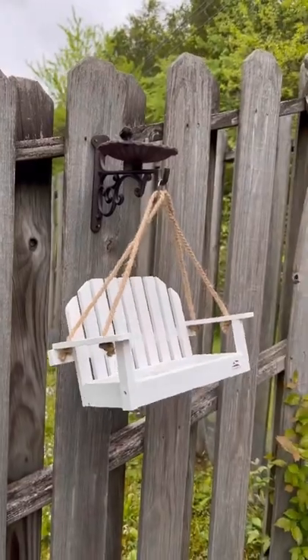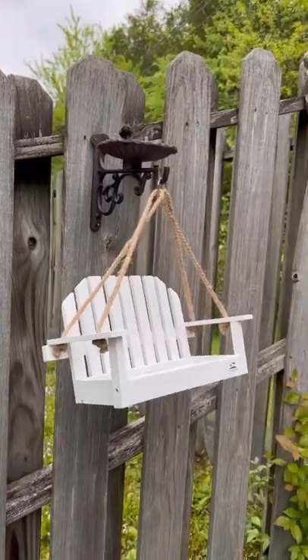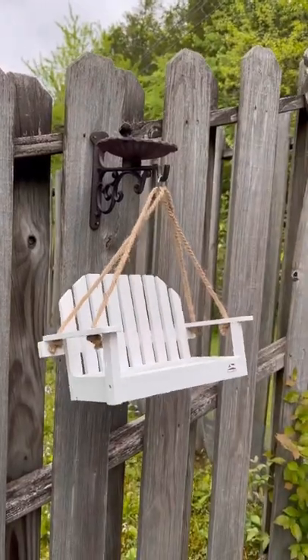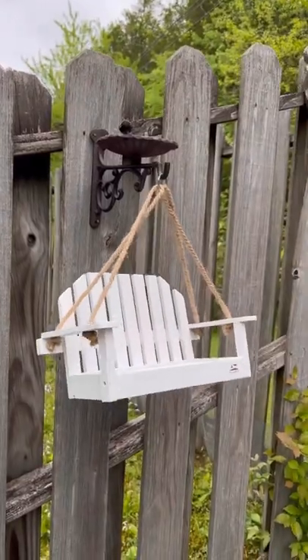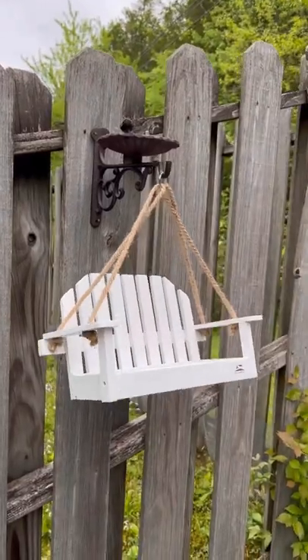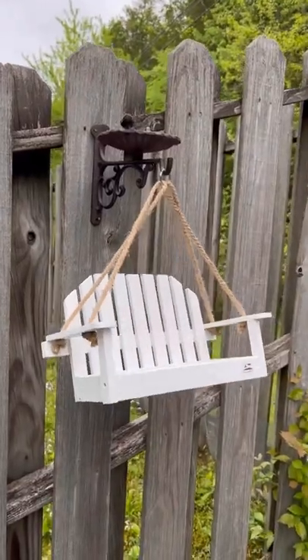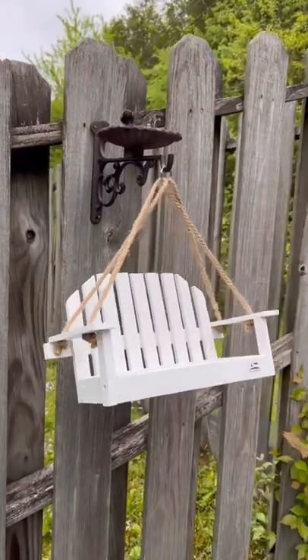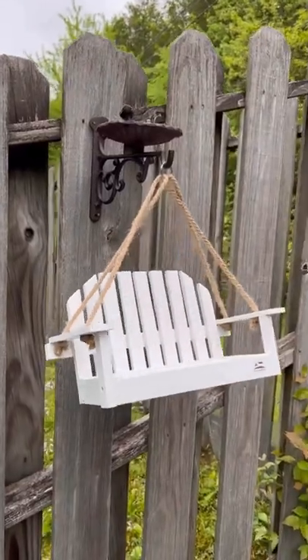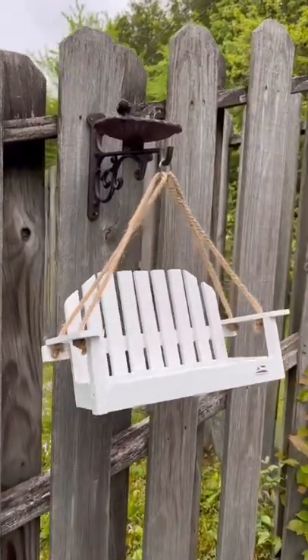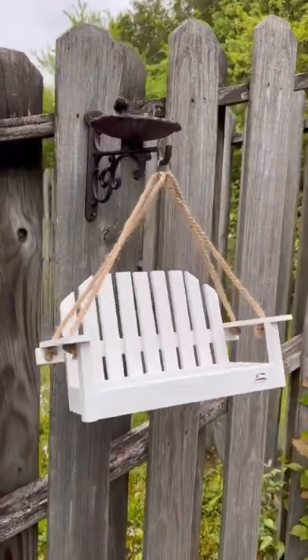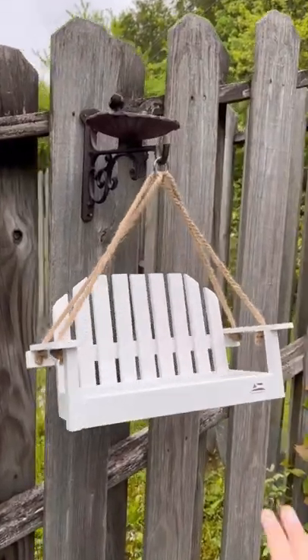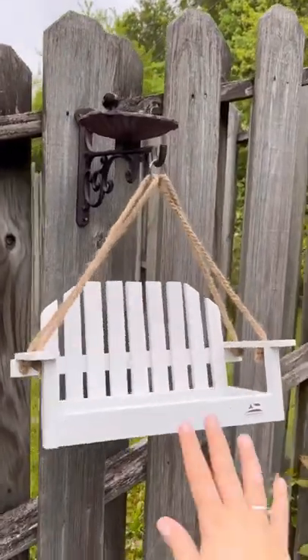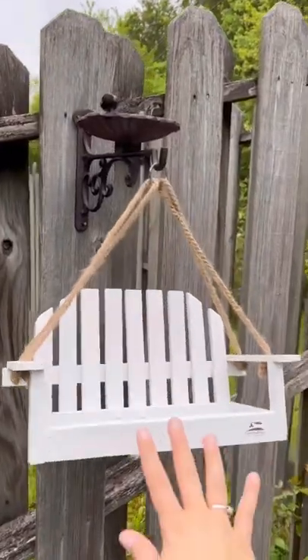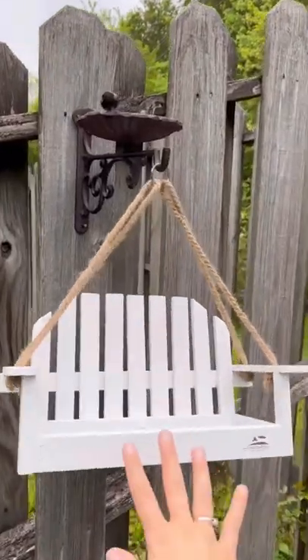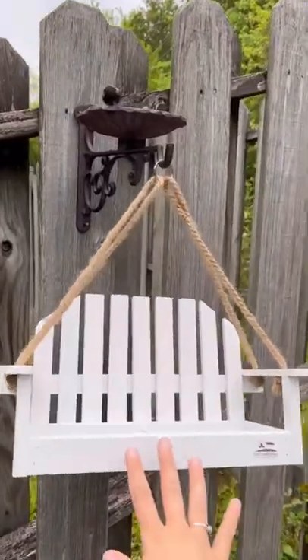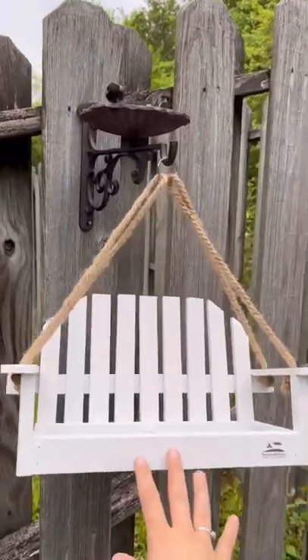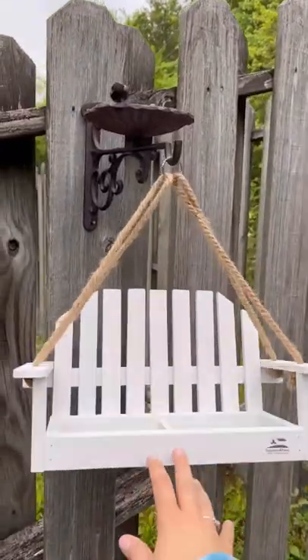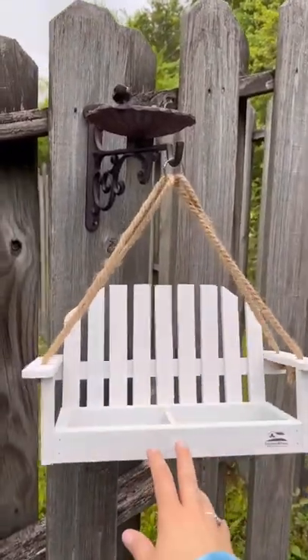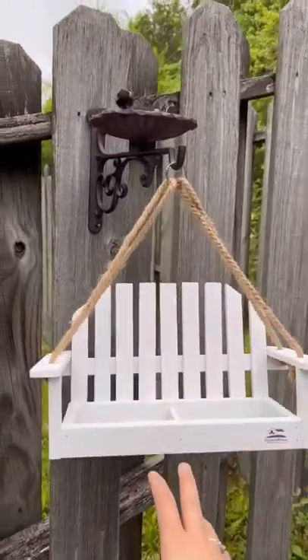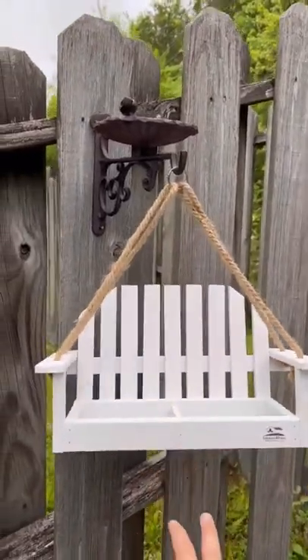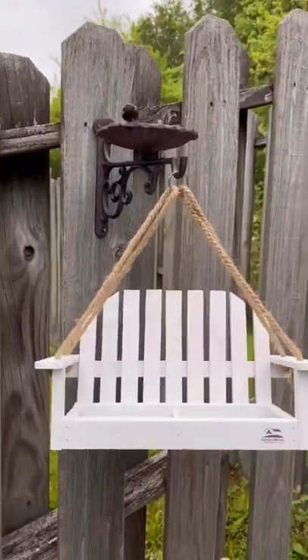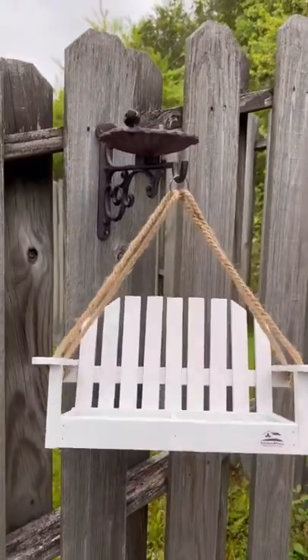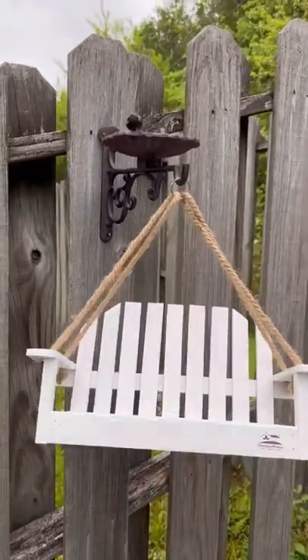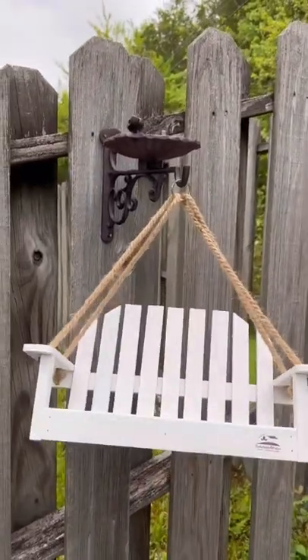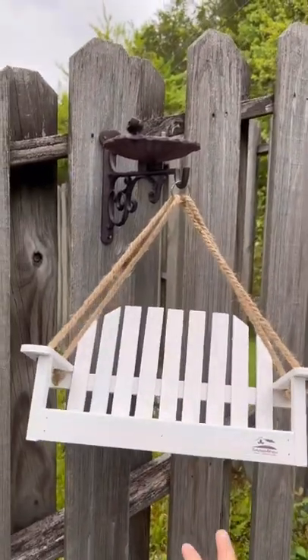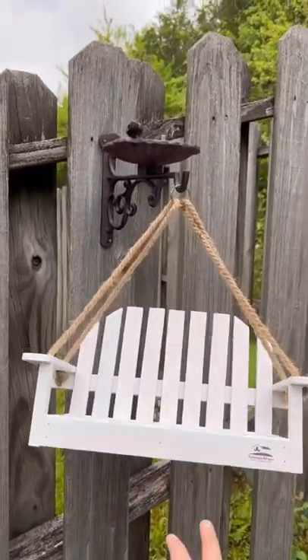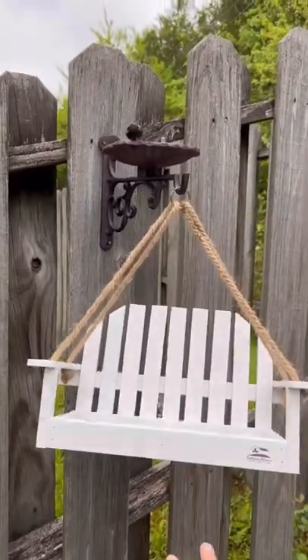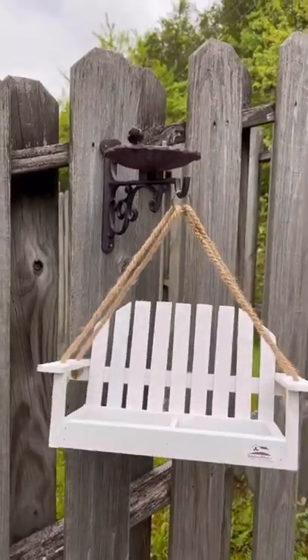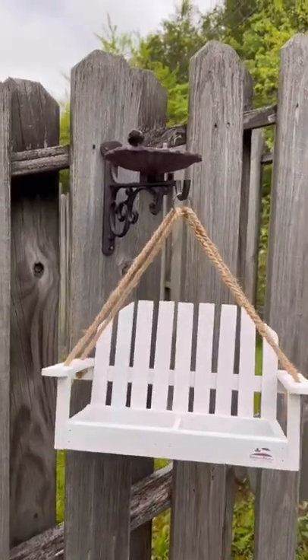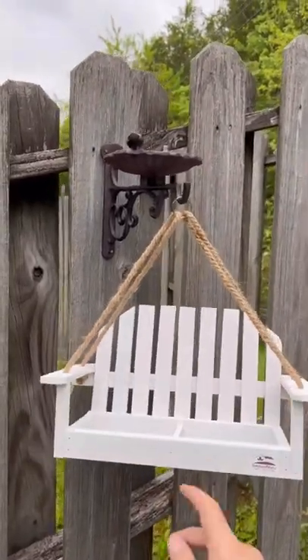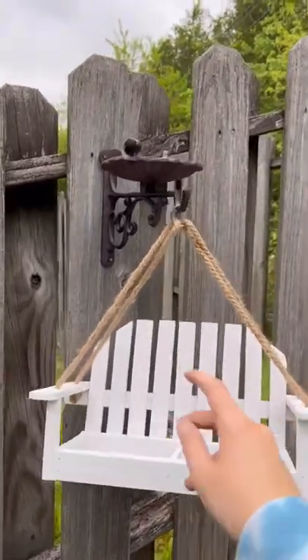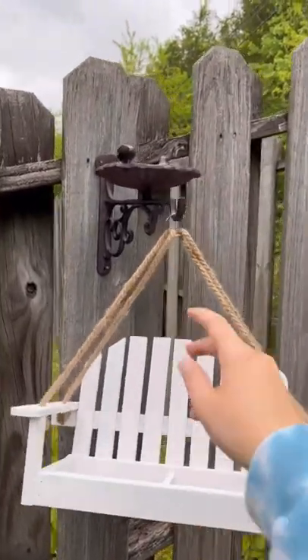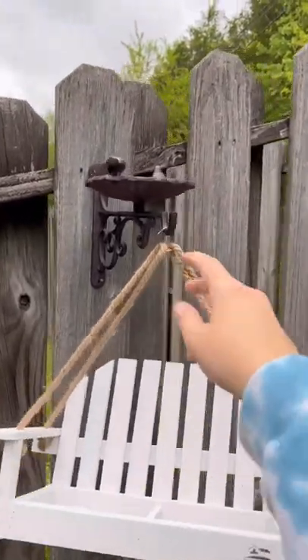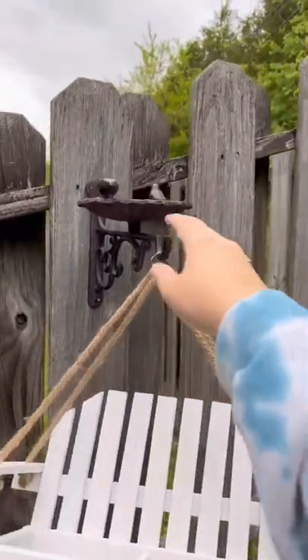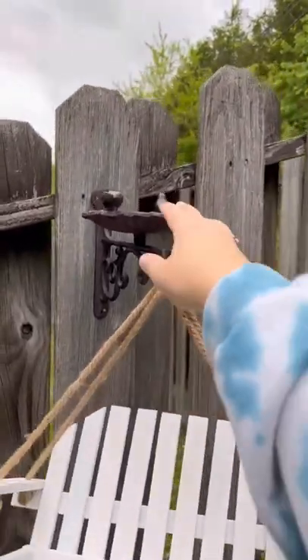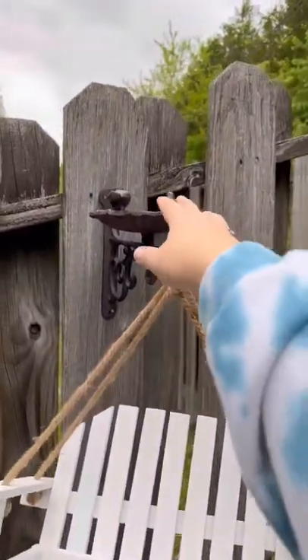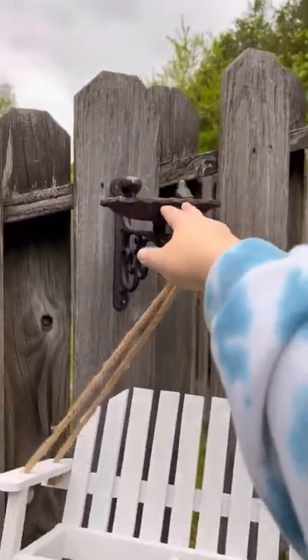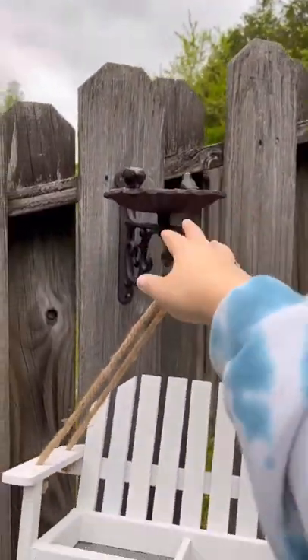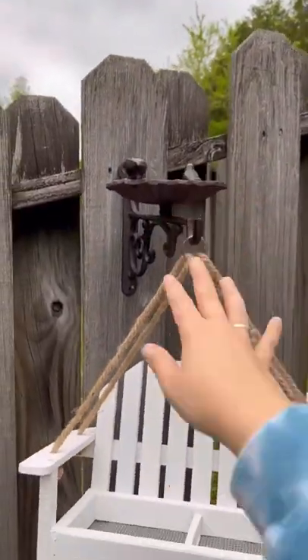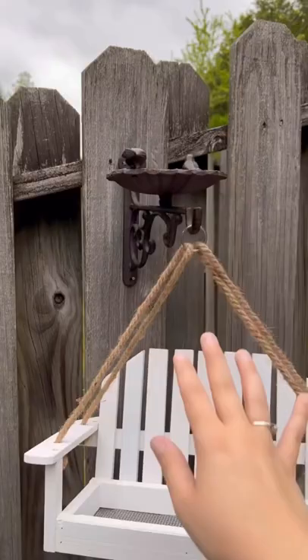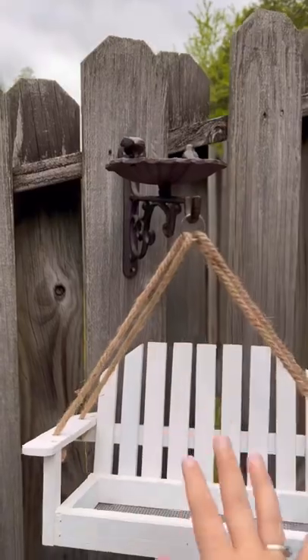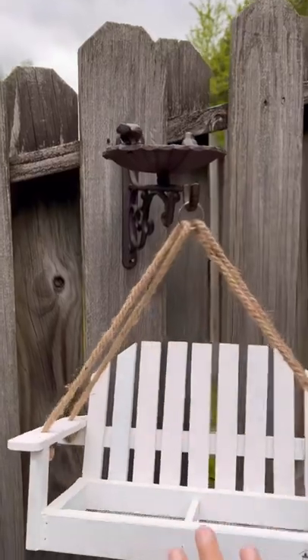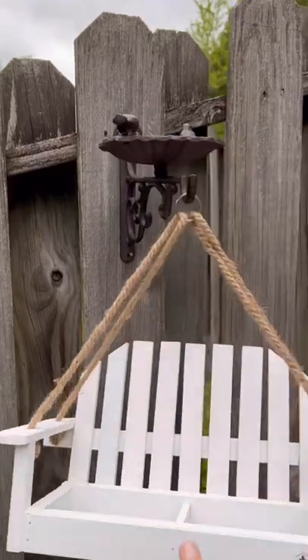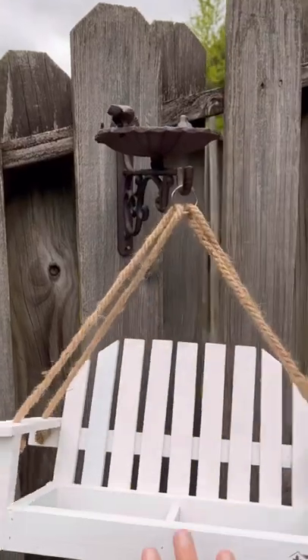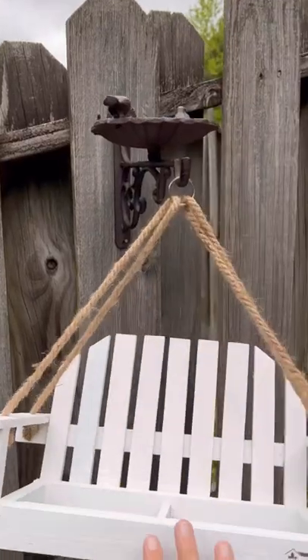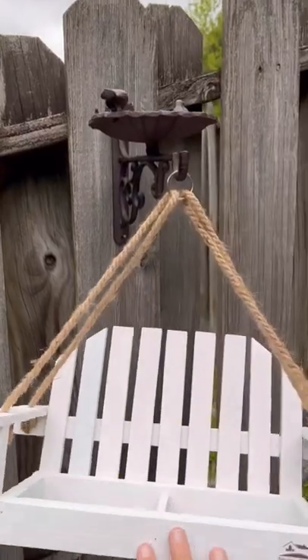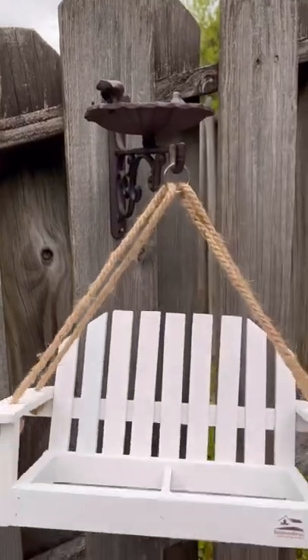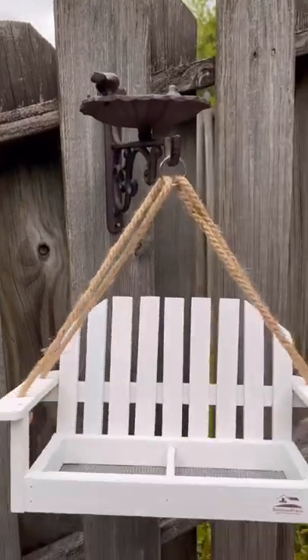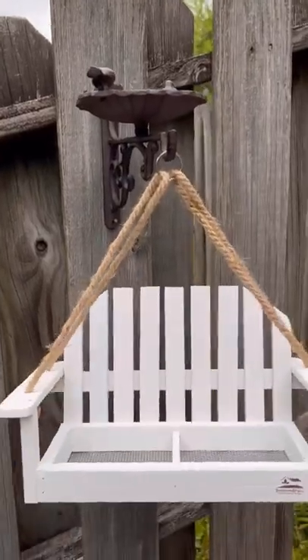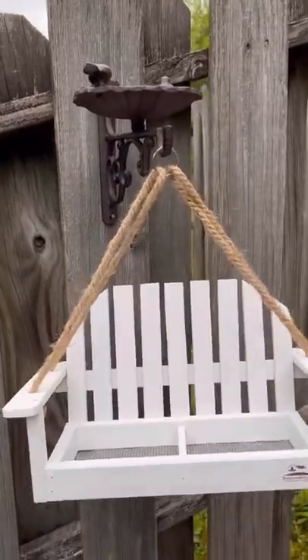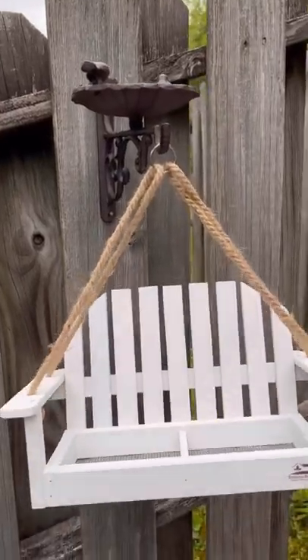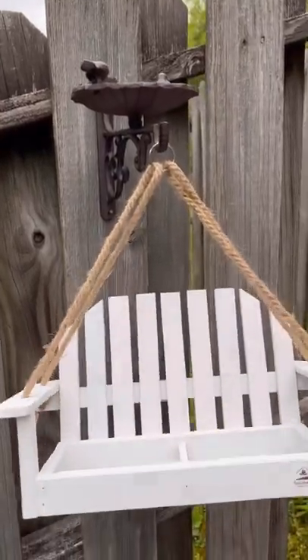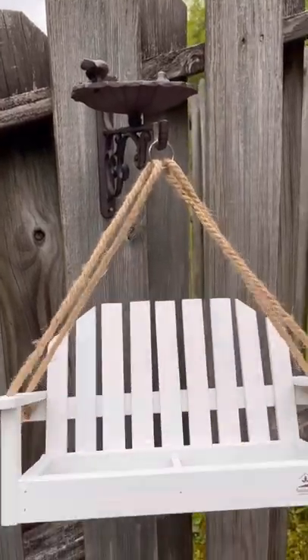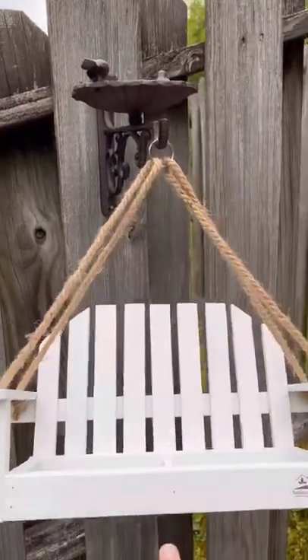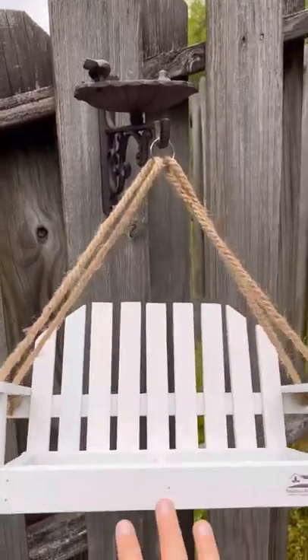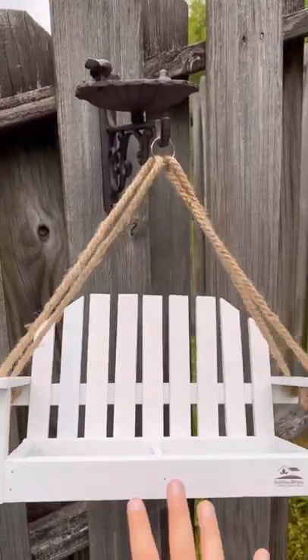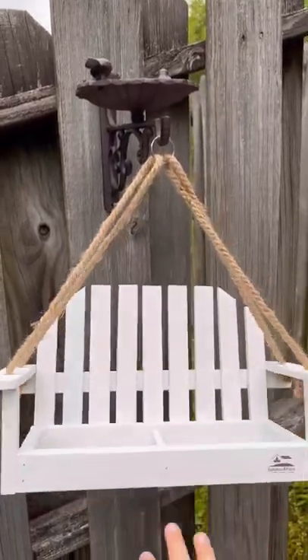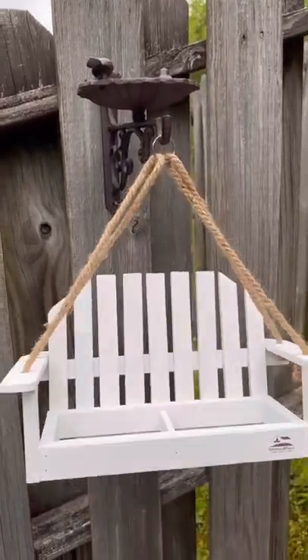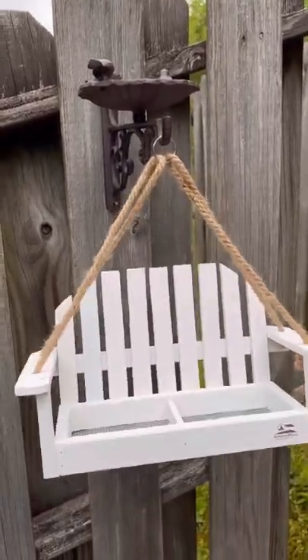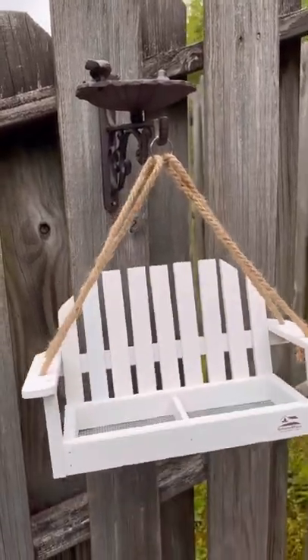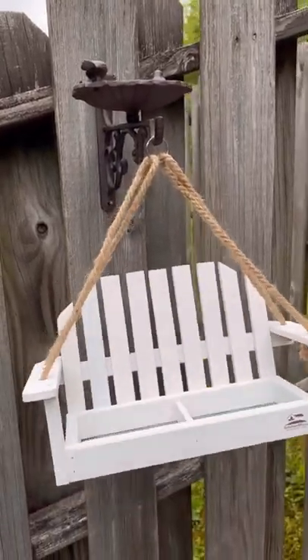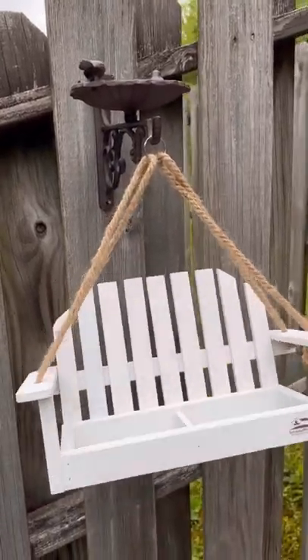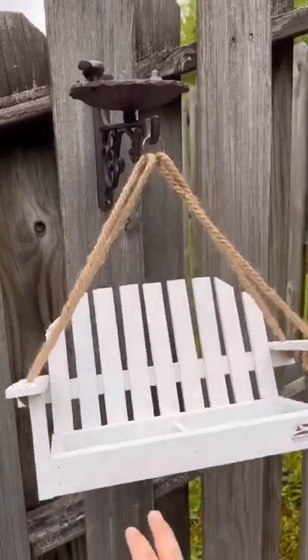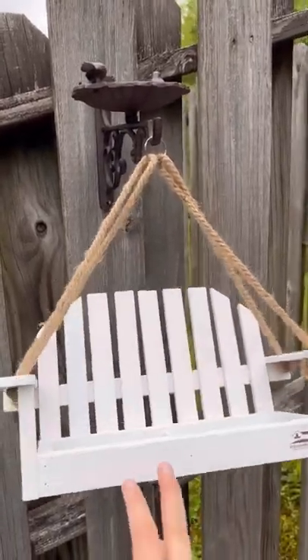Wait, that is so cute! The birds have the little bird bath and their little swing with their feet in it. Oh my gosh!